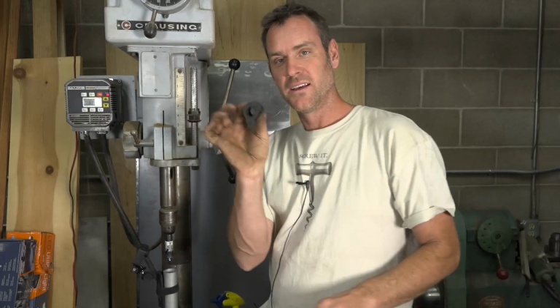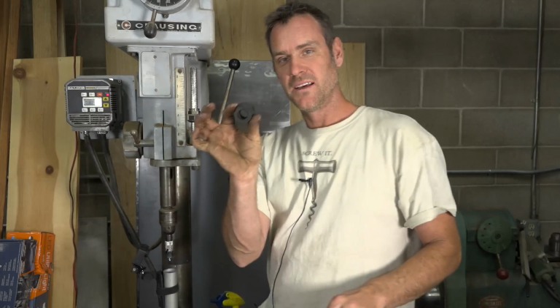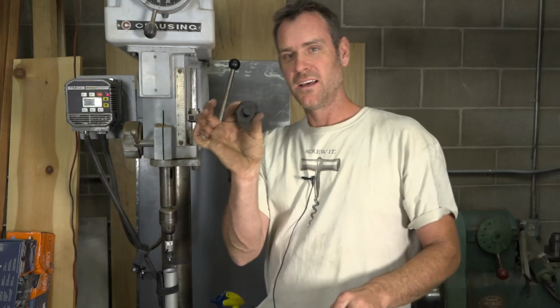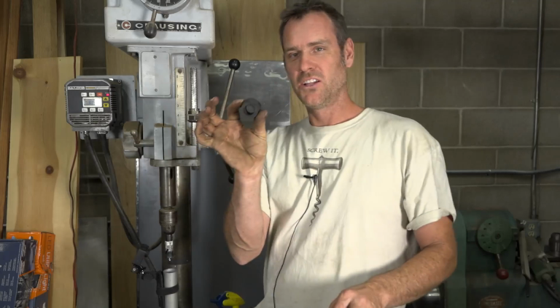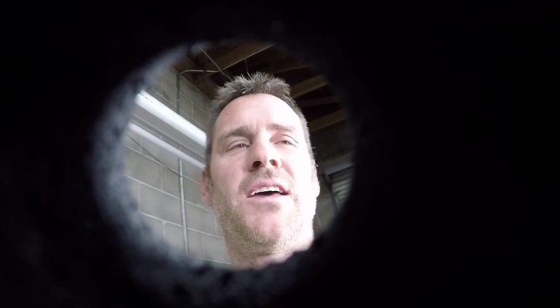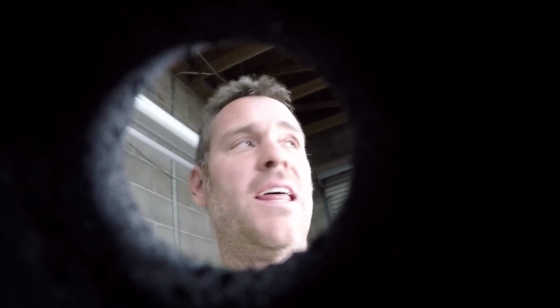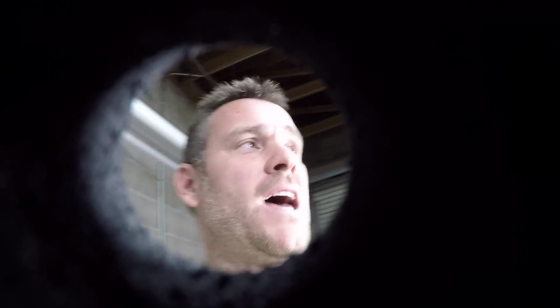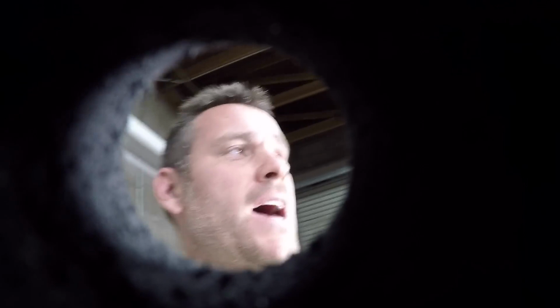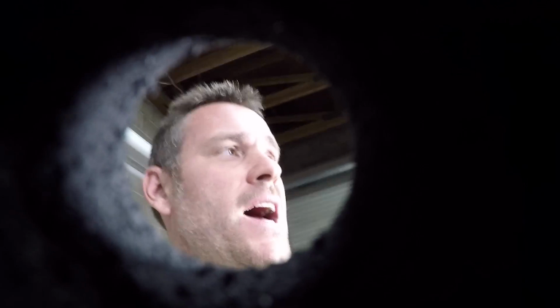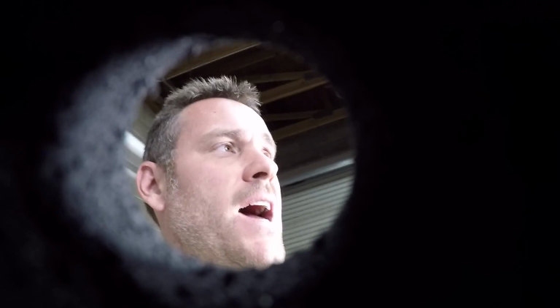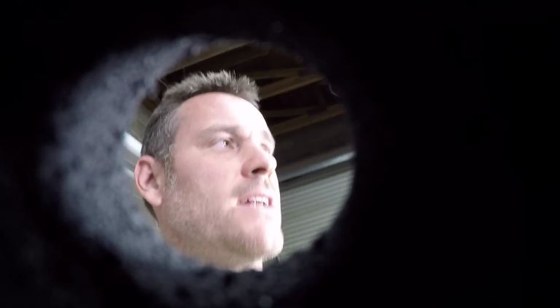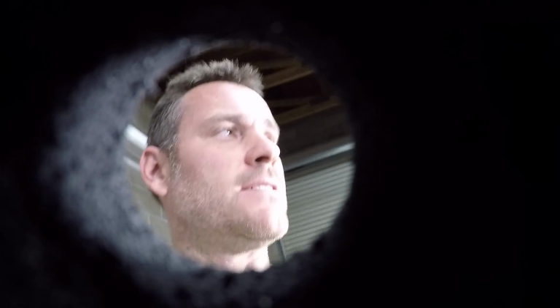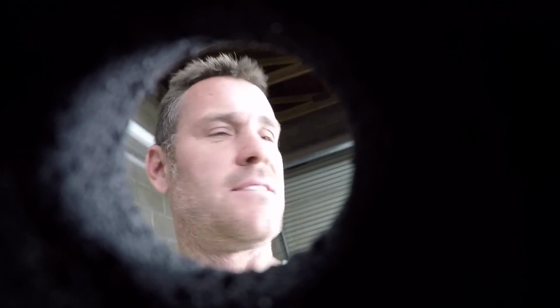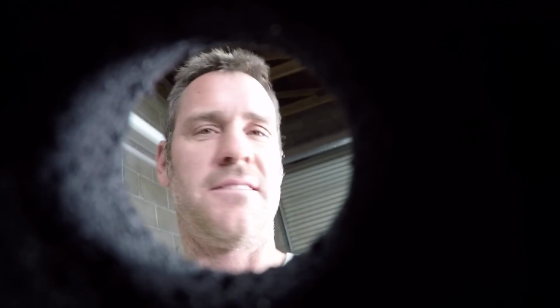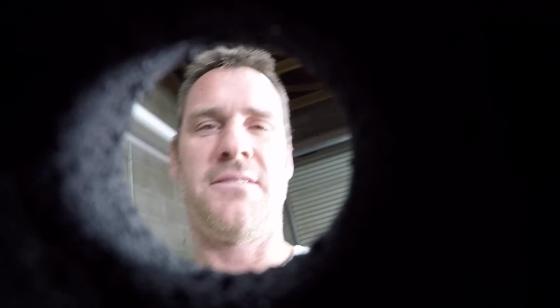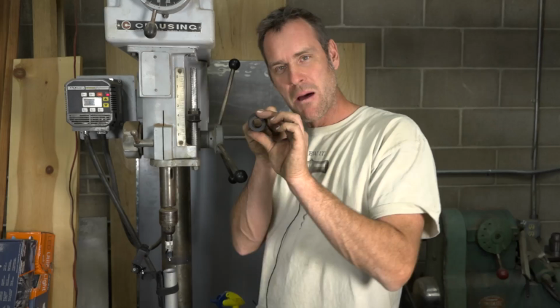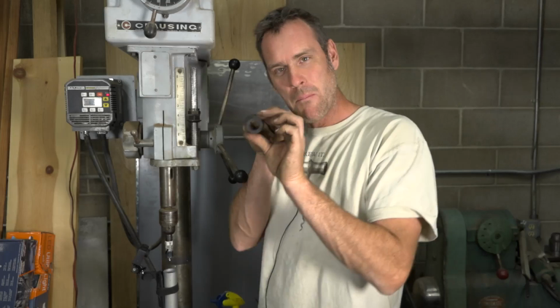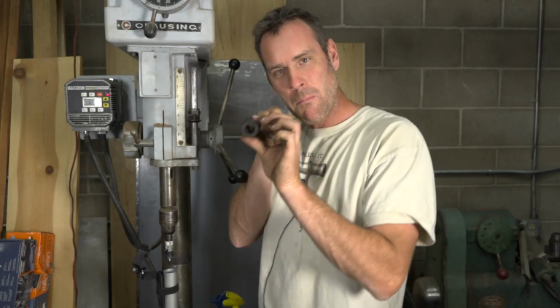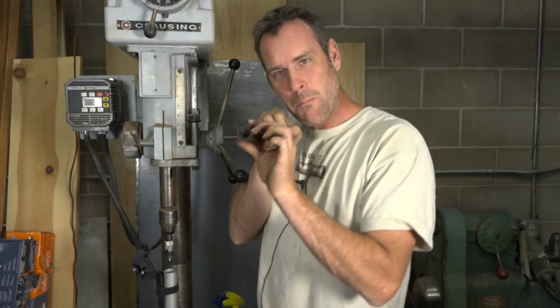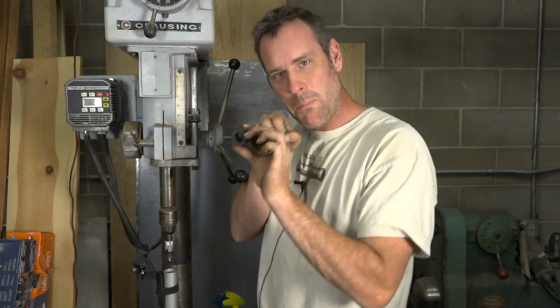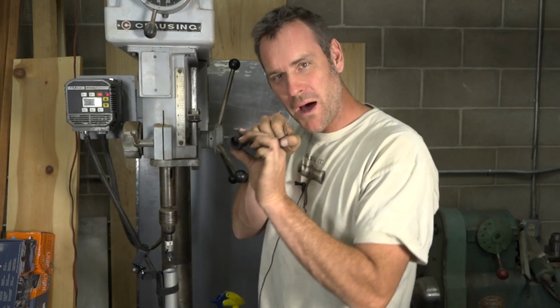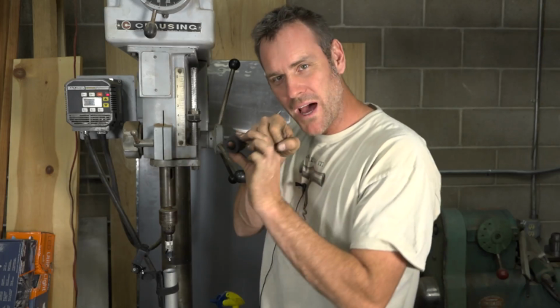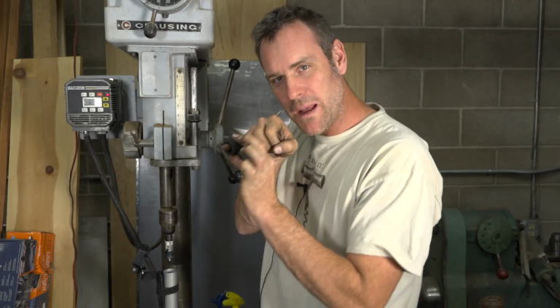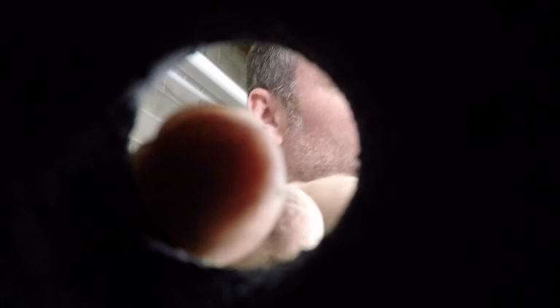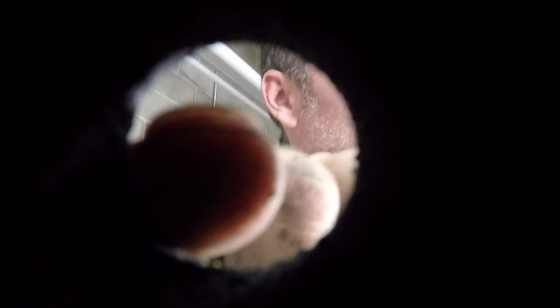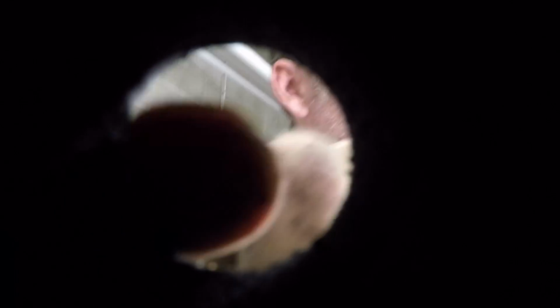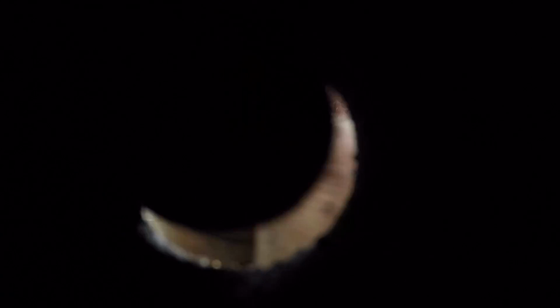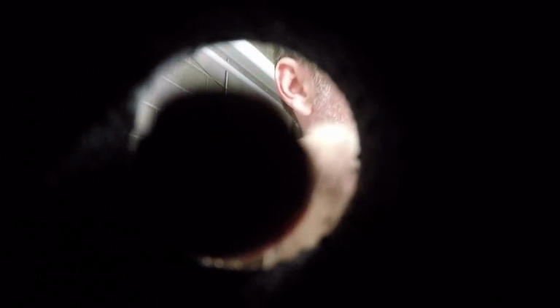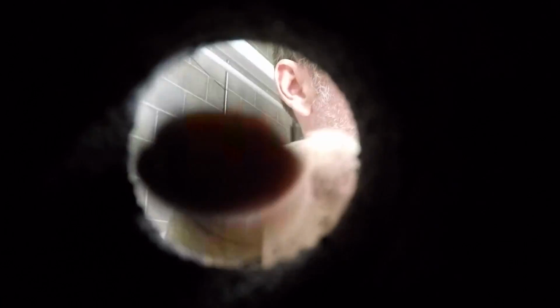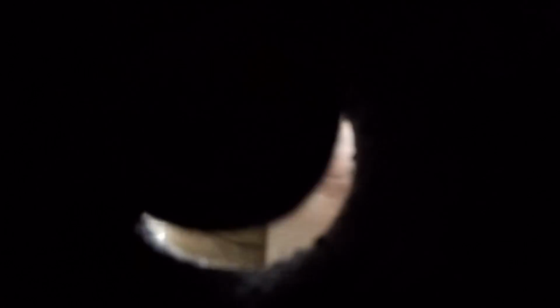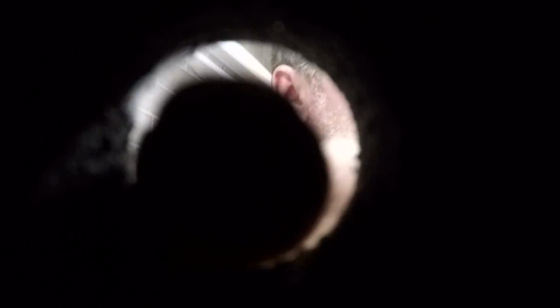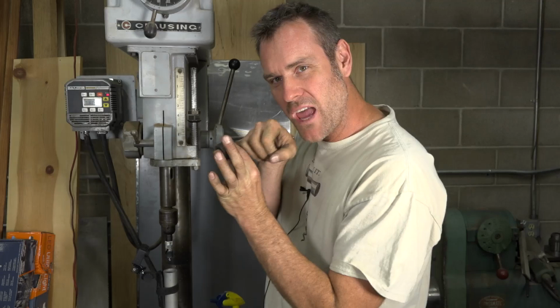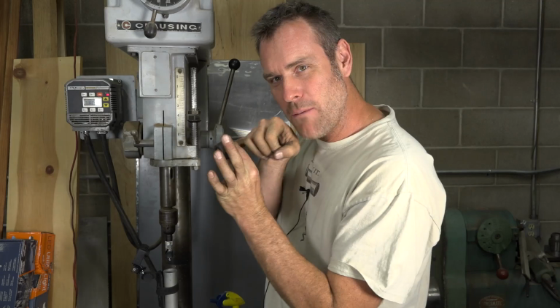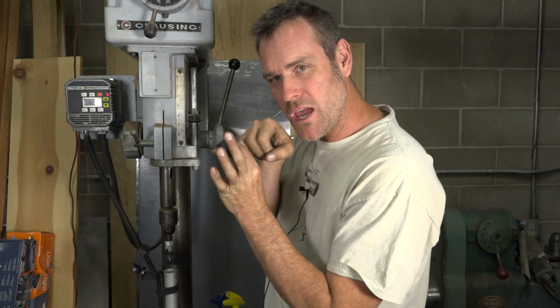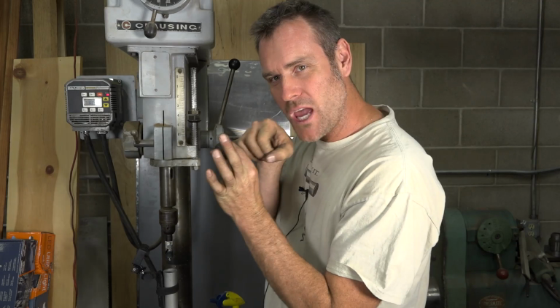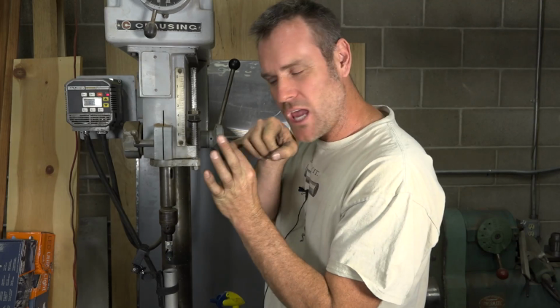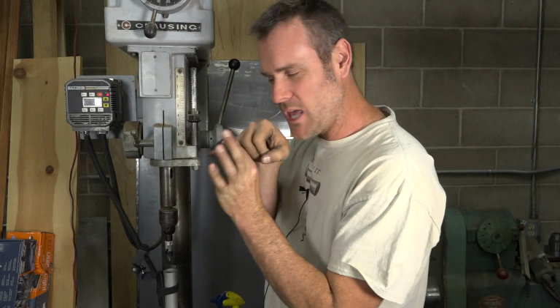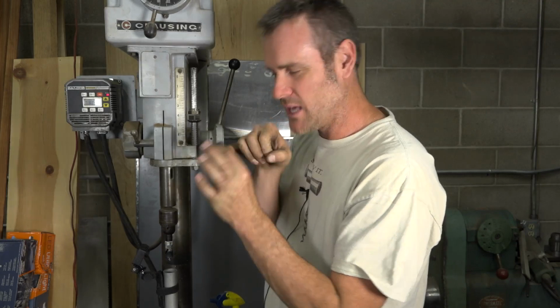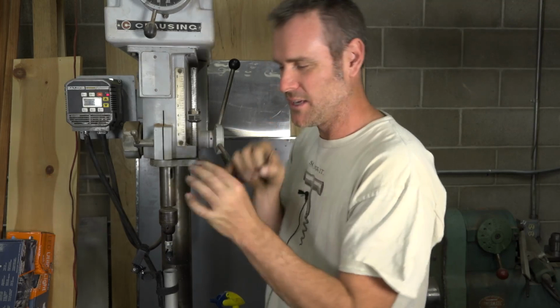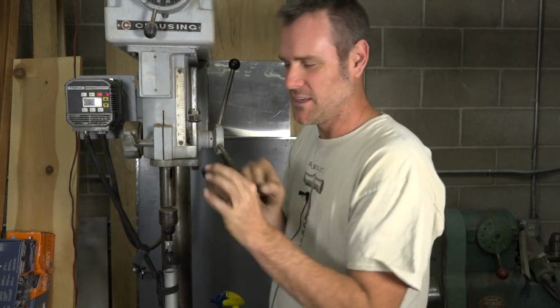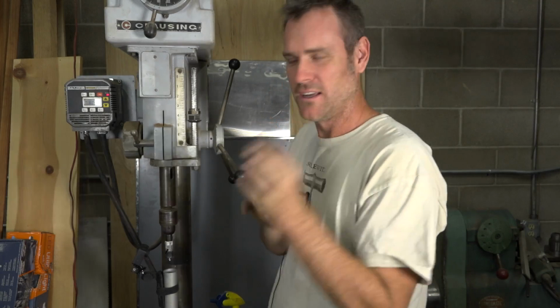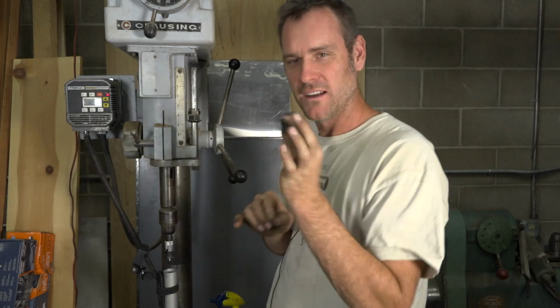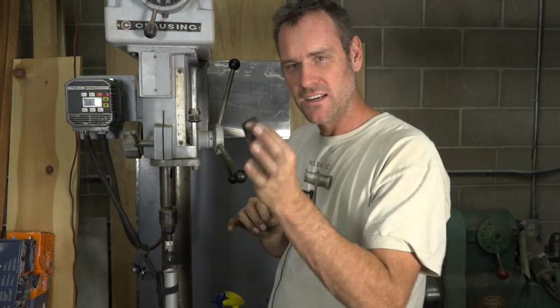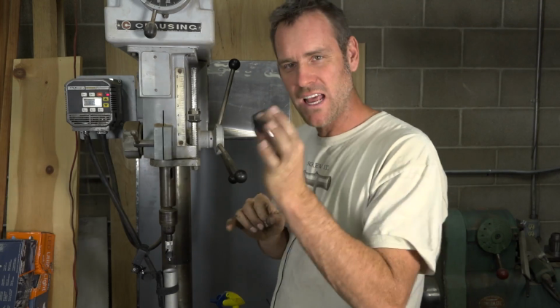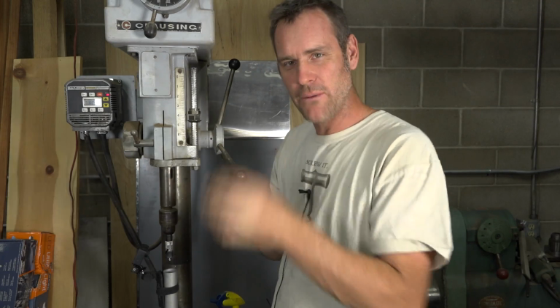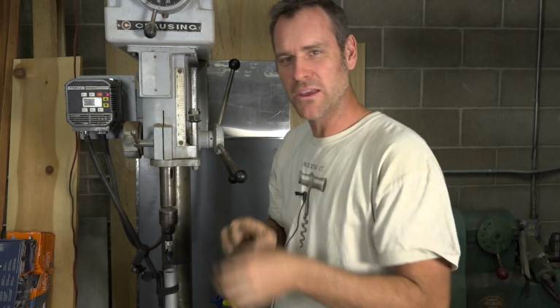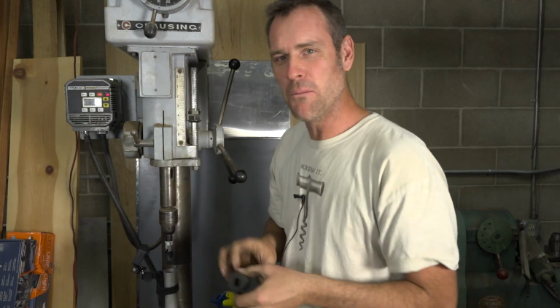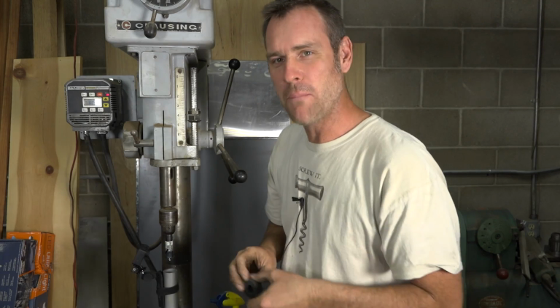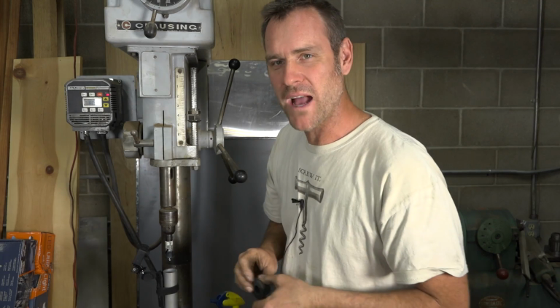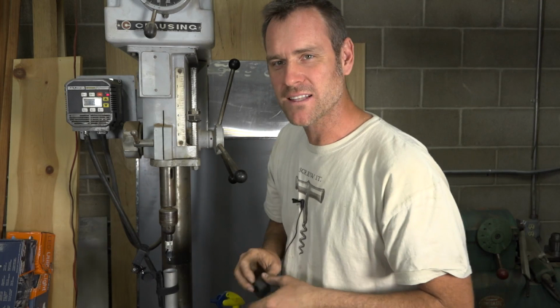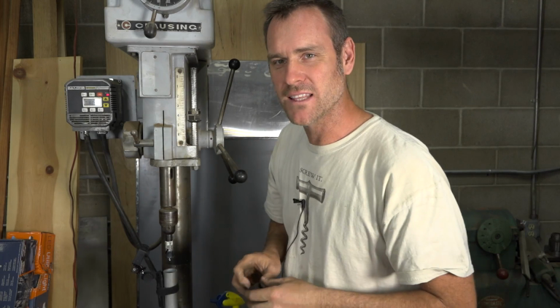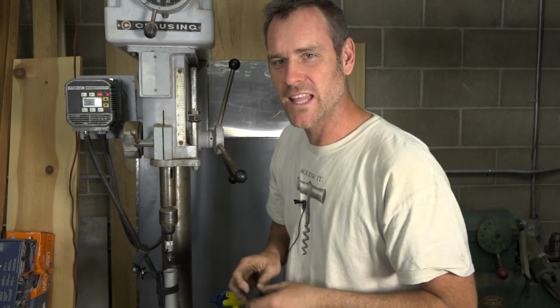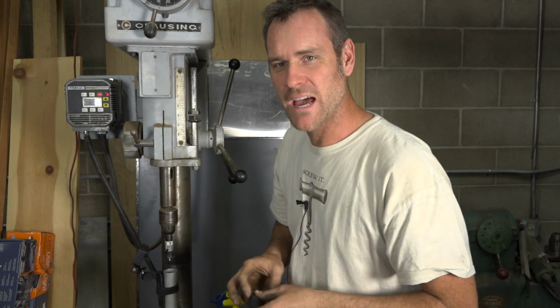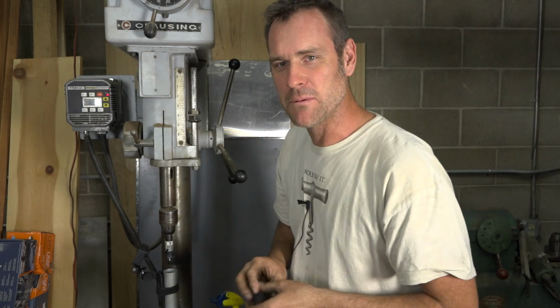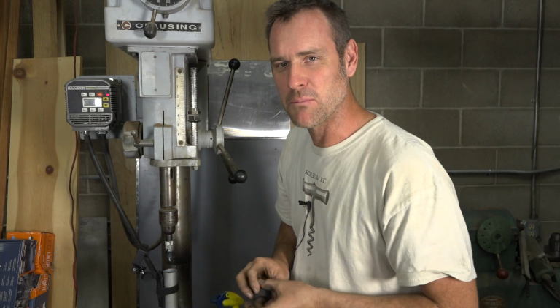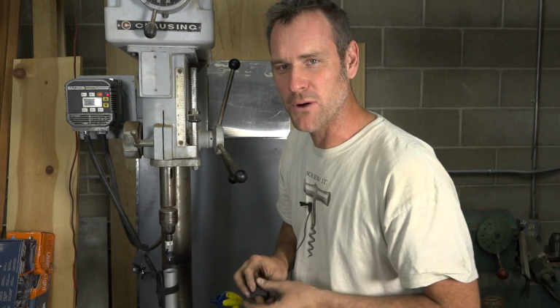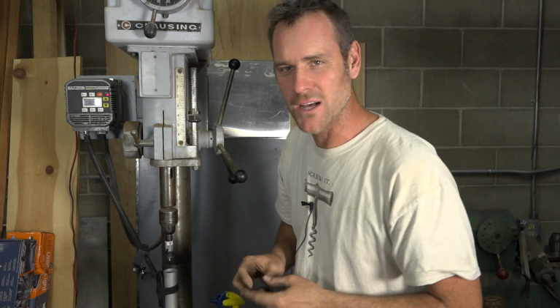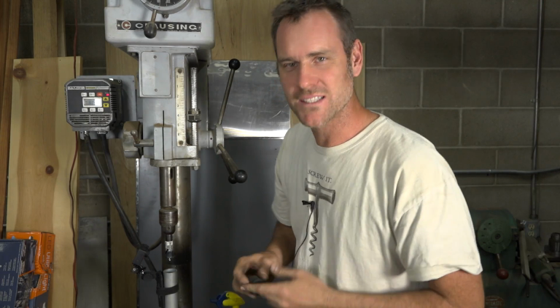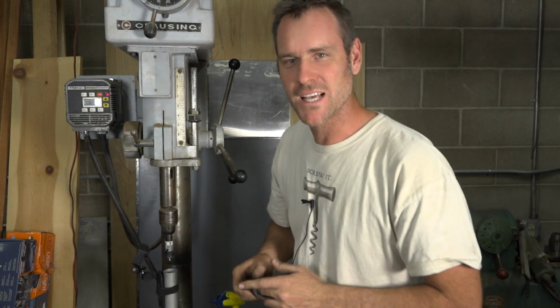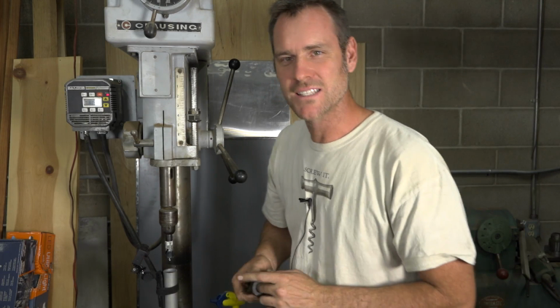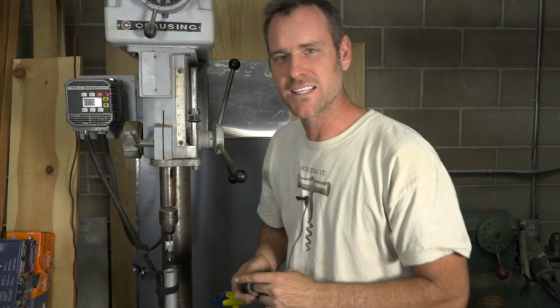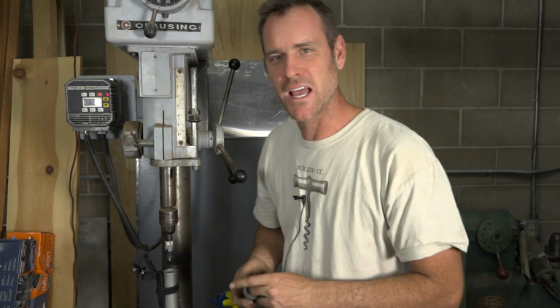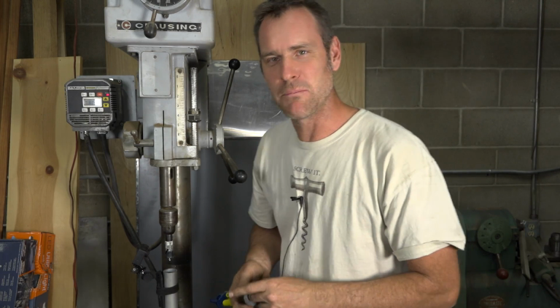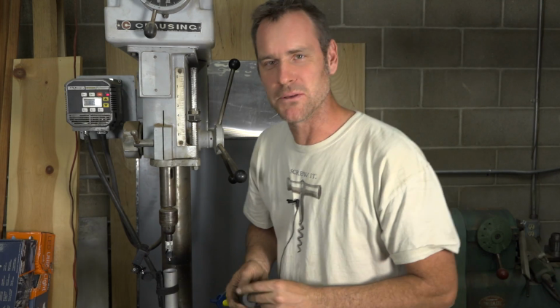Look at that! Bada bing baby! Now we go back to the lab and process samples.